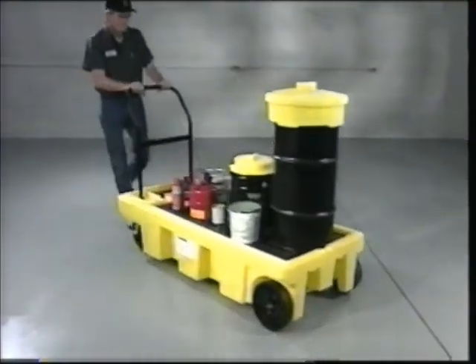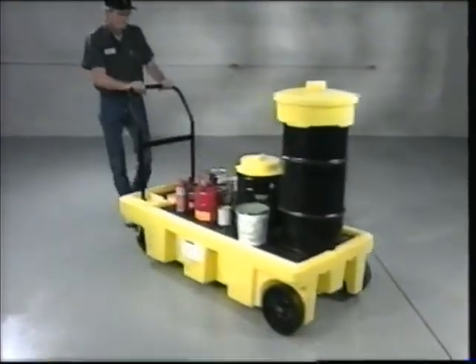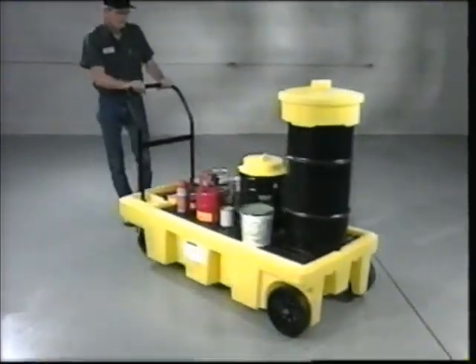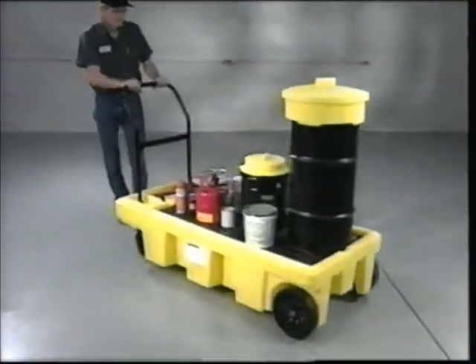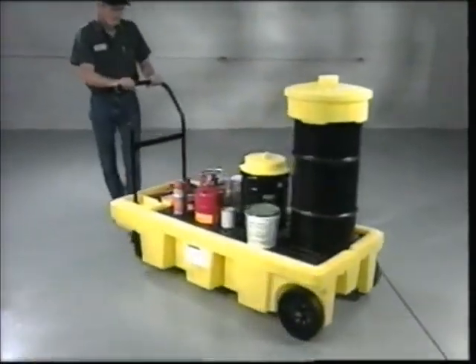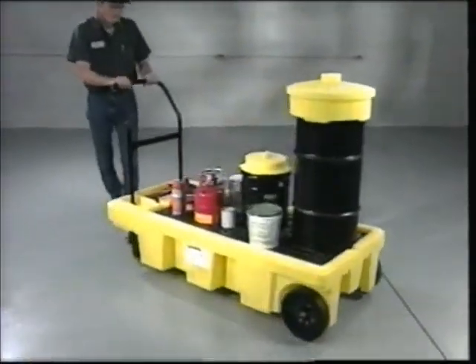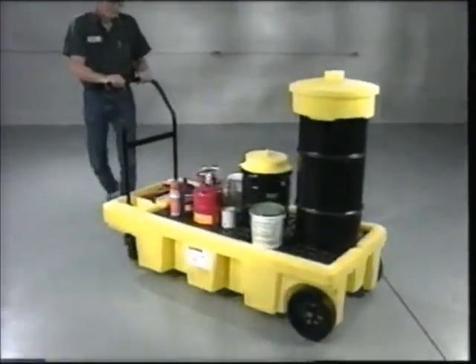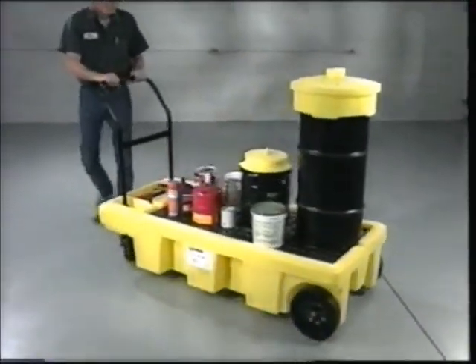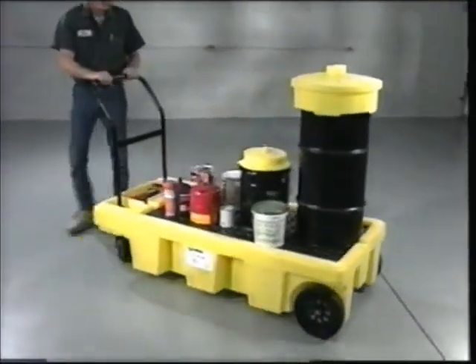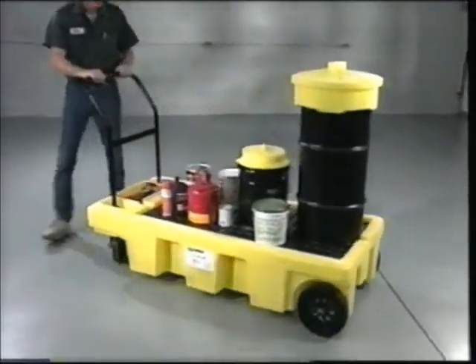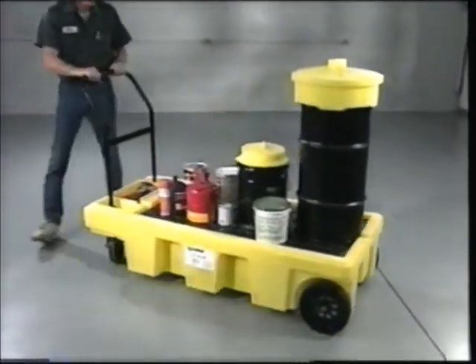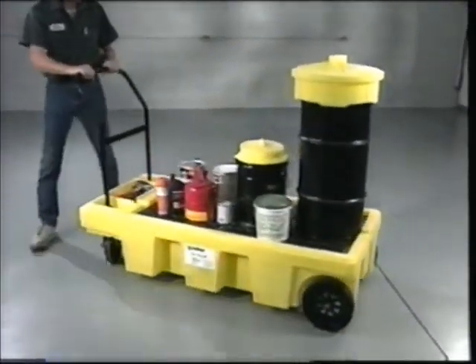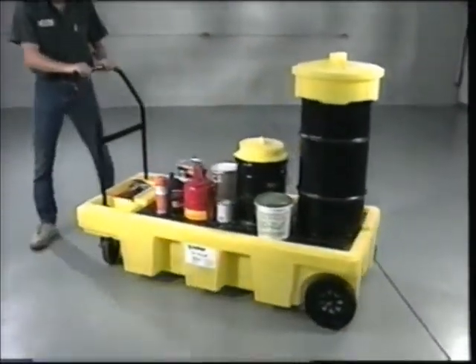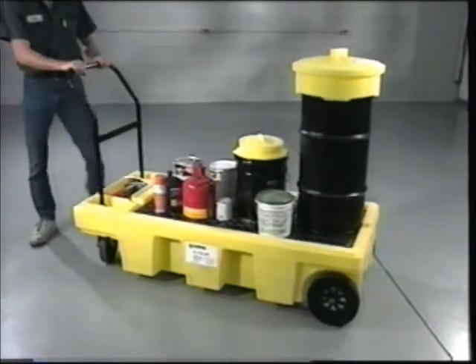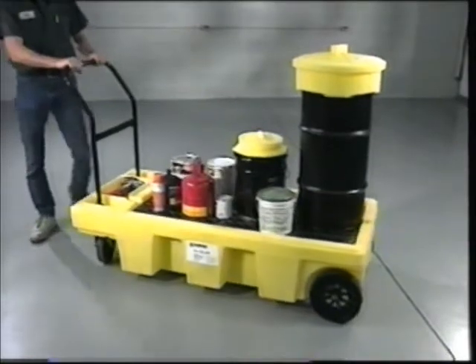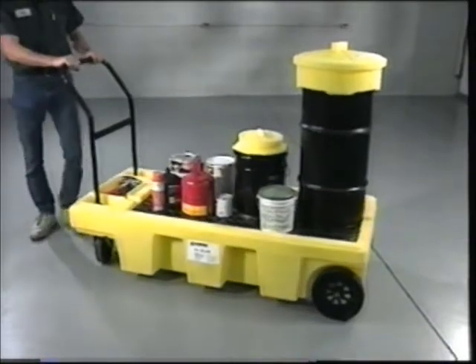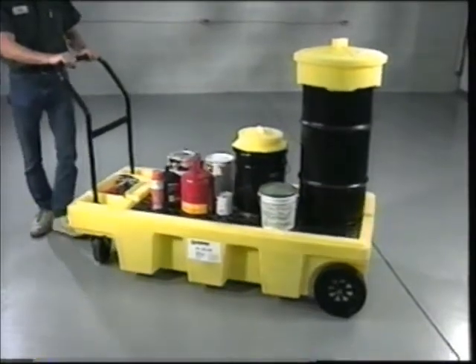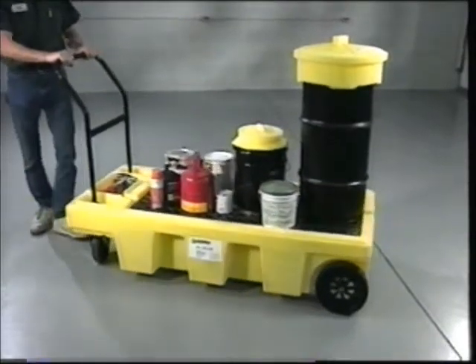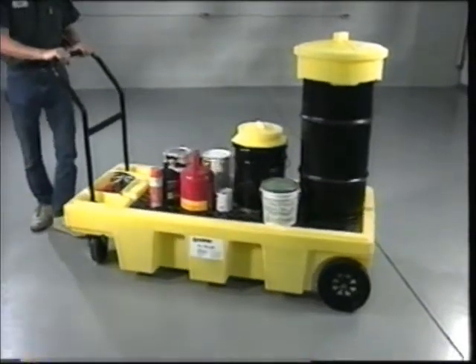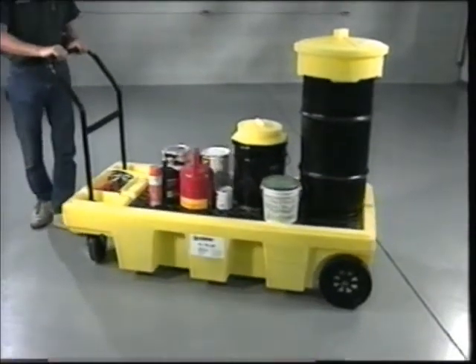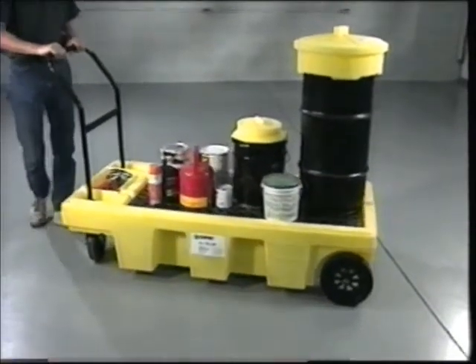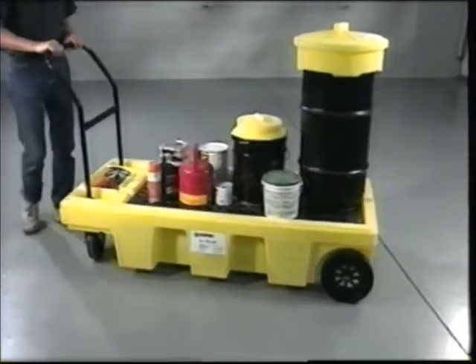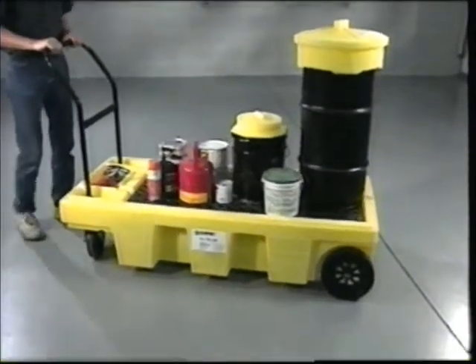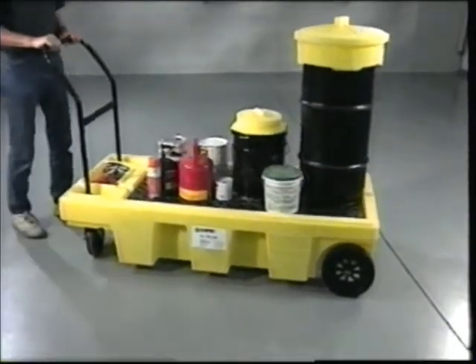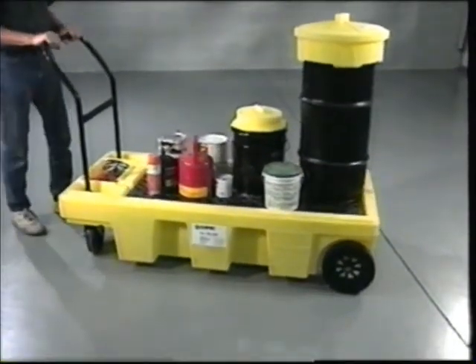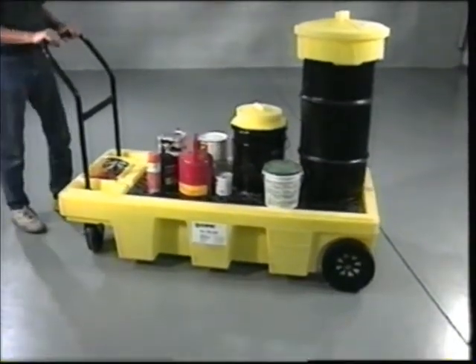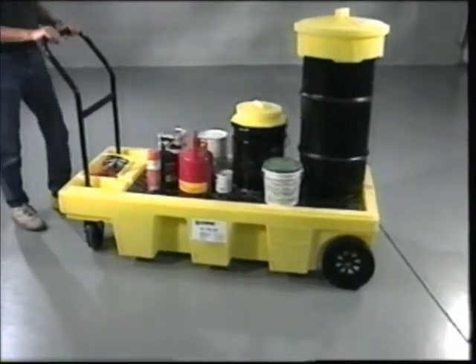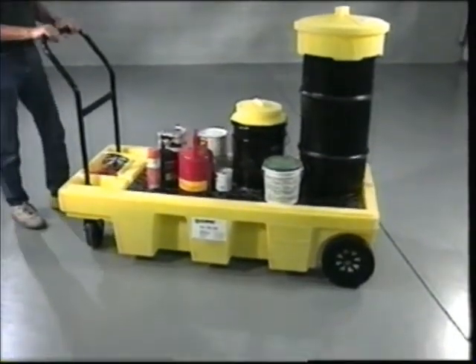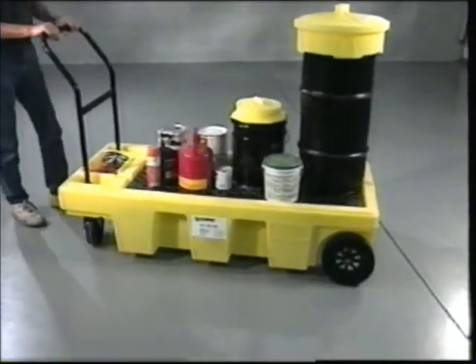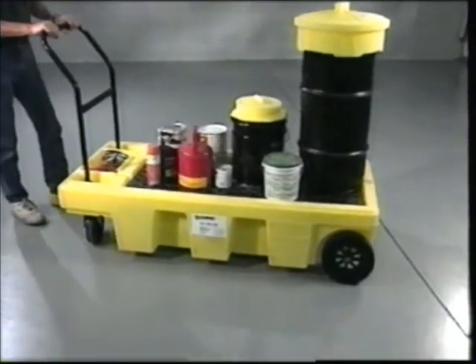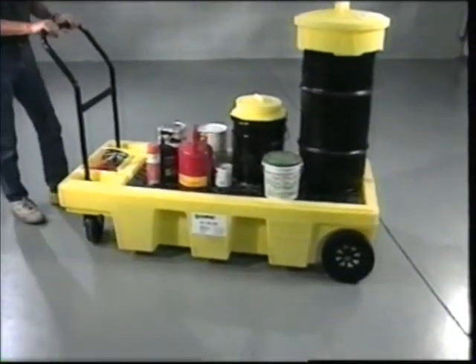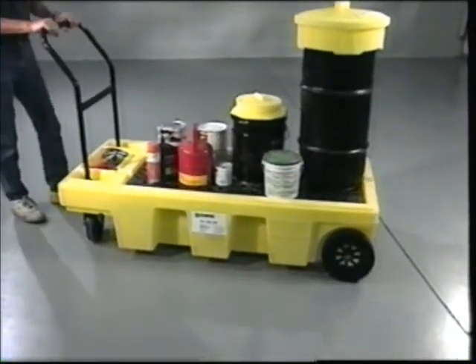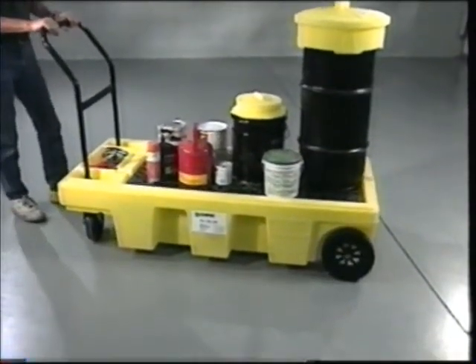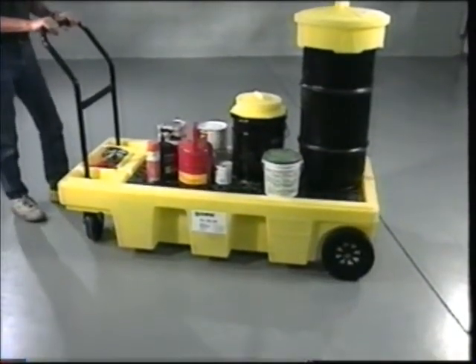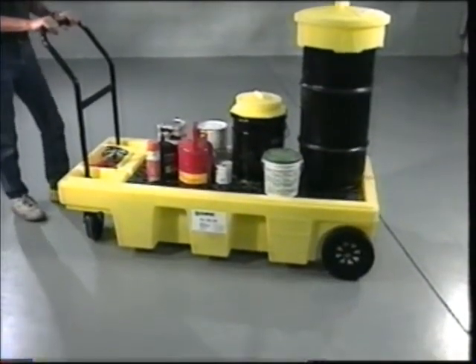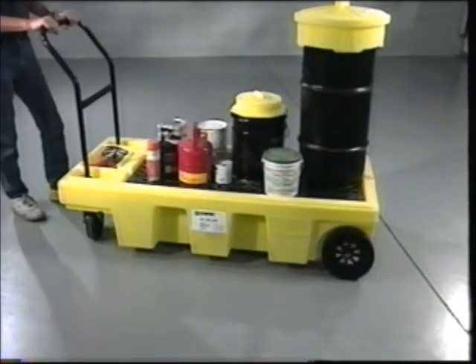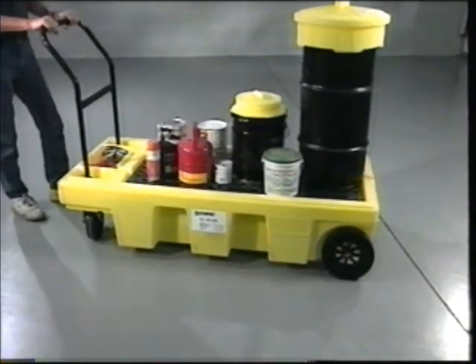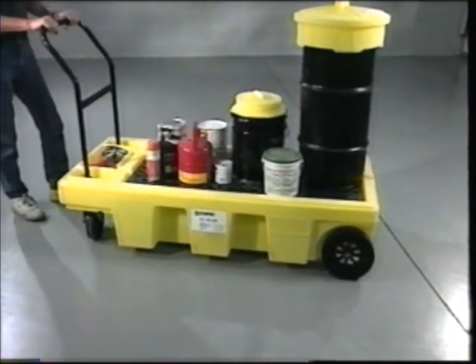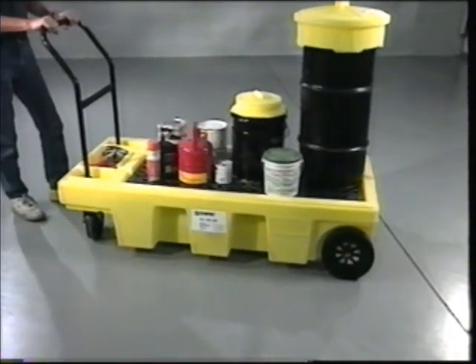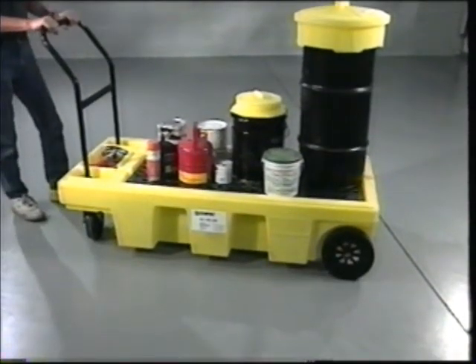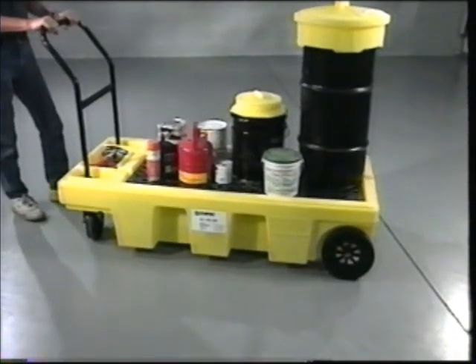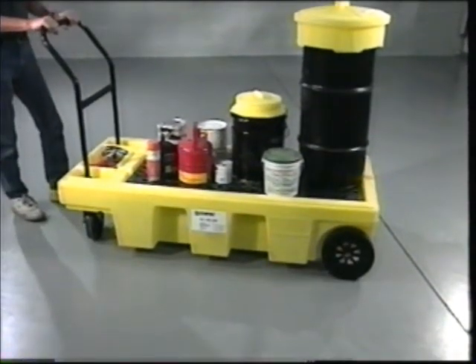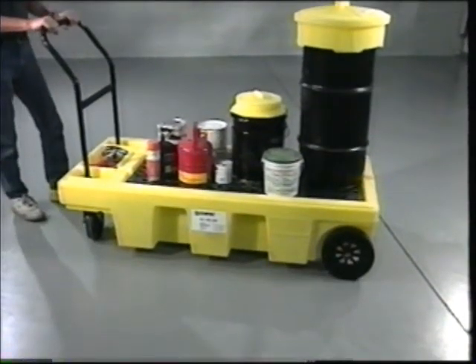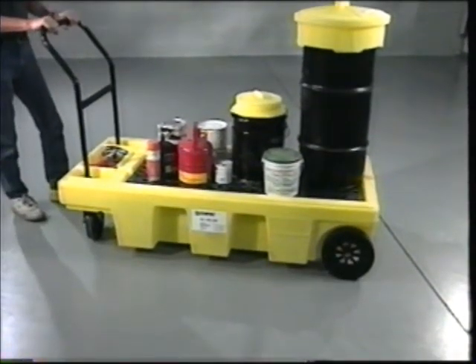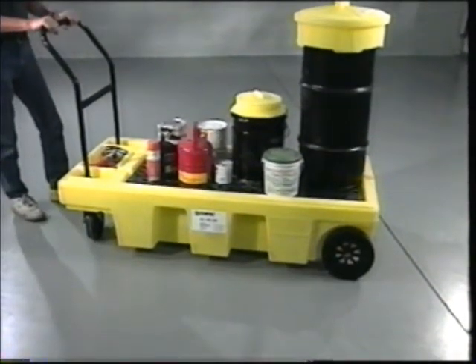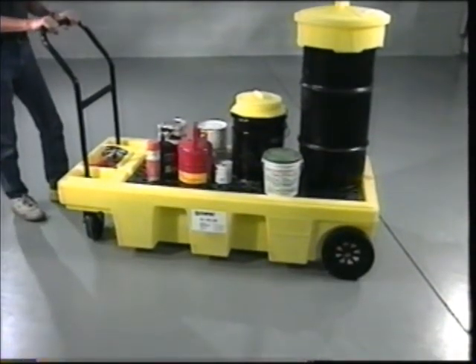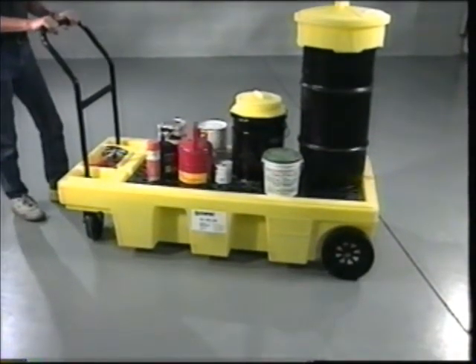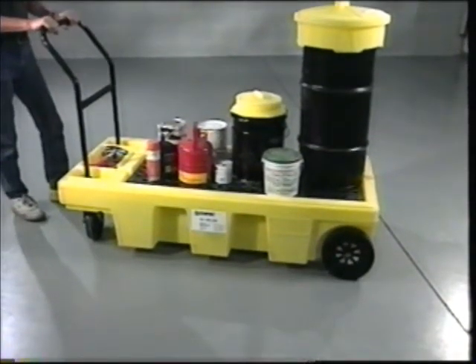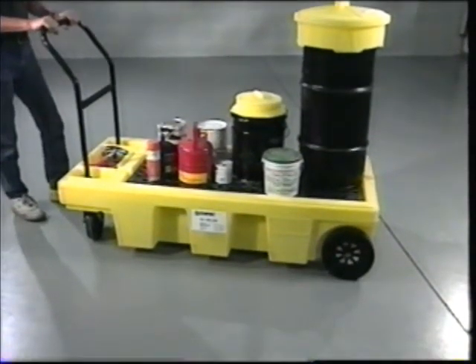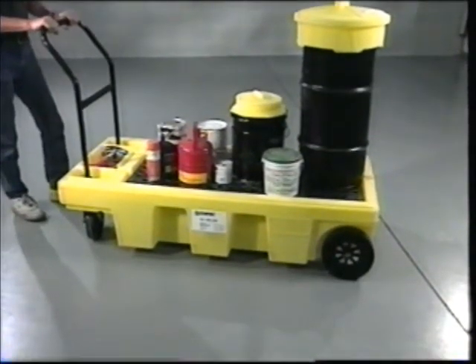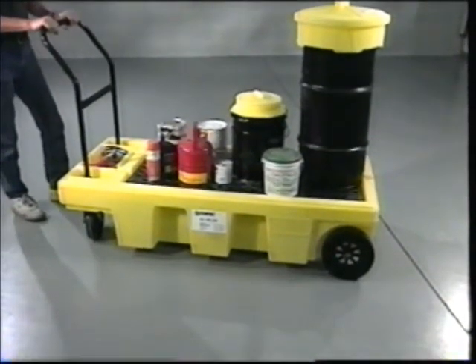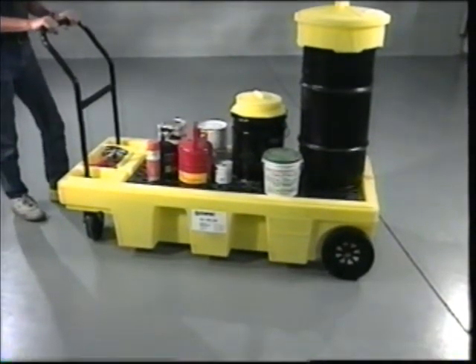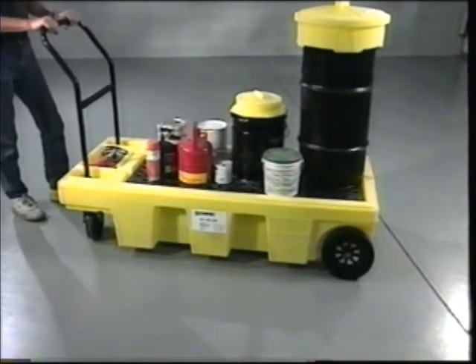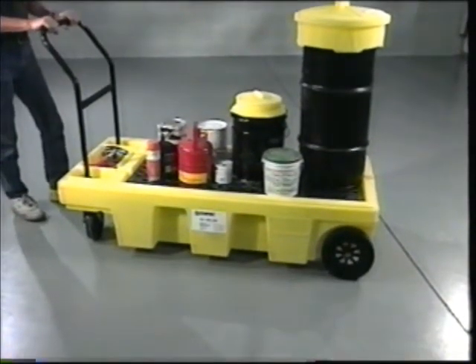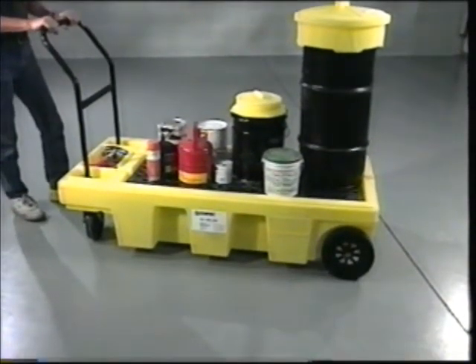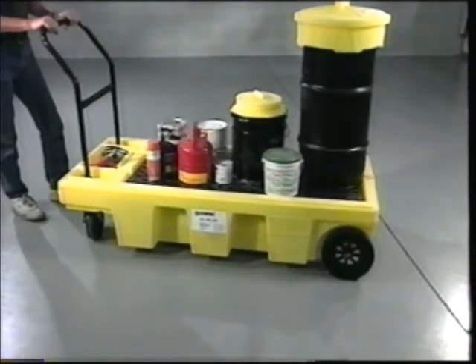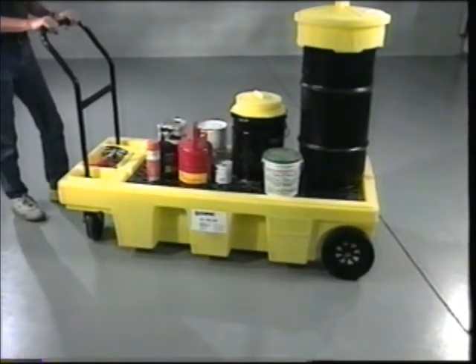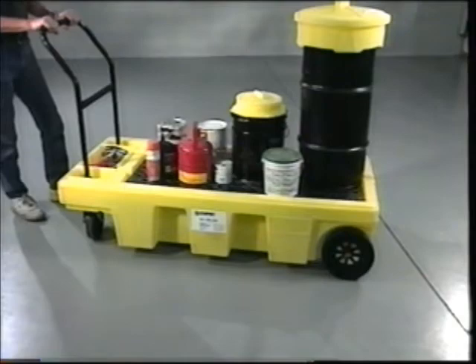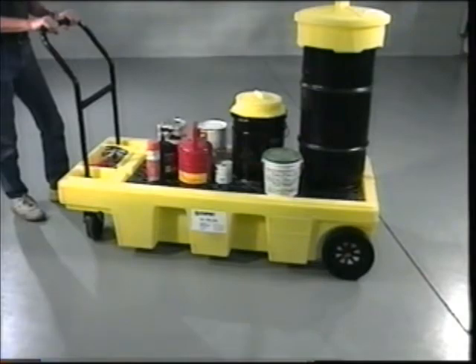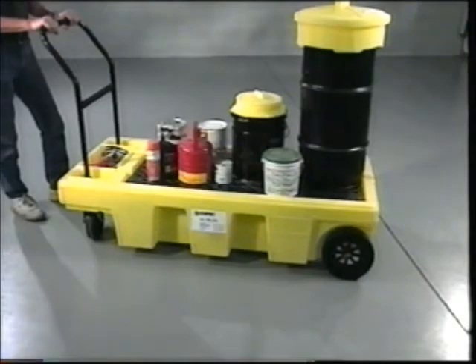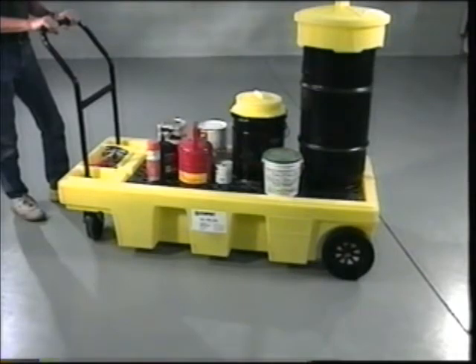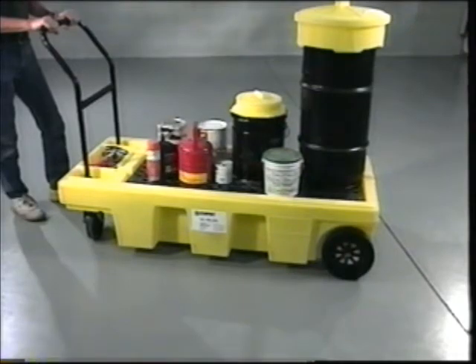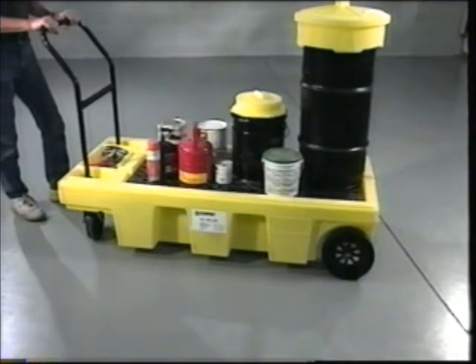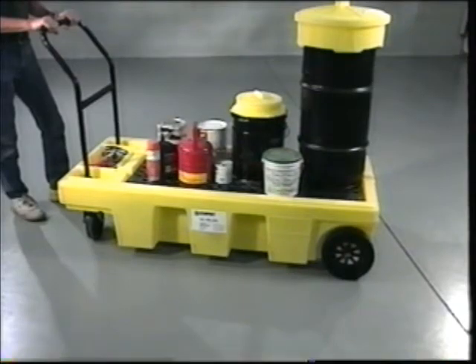Transporting drums, paint cans, and other materials around your plant has never been easier thanks to NPAC's PolySpillCart.